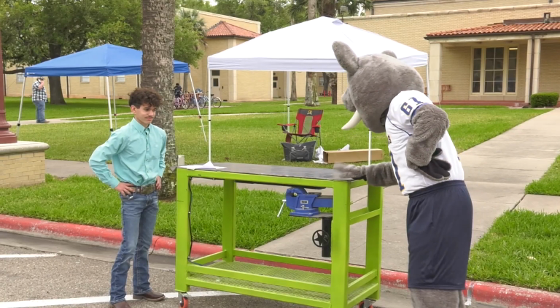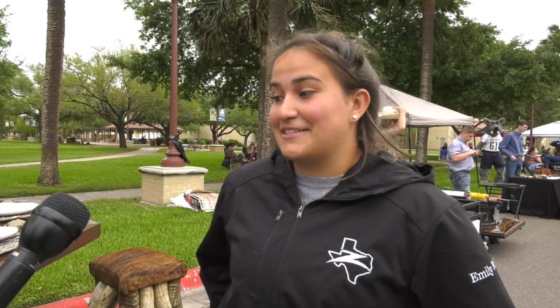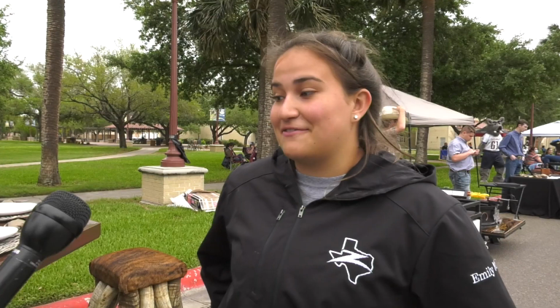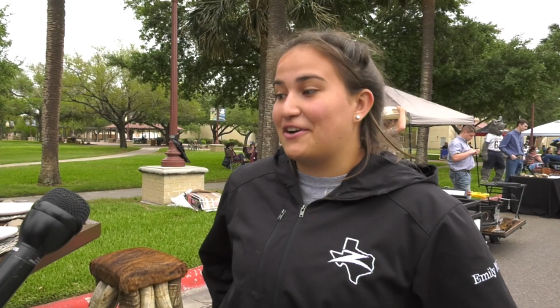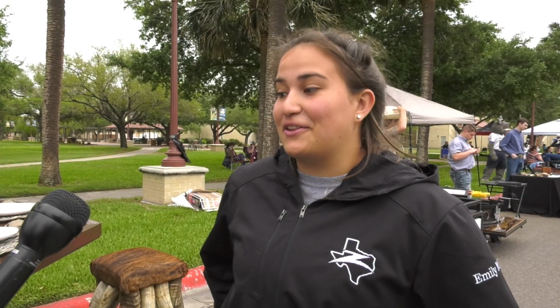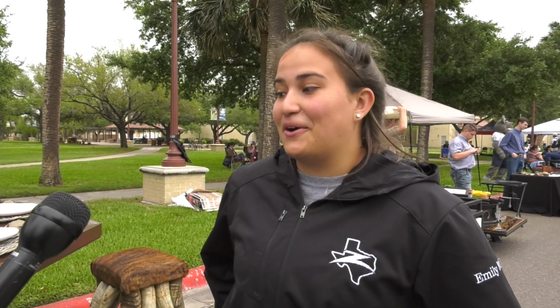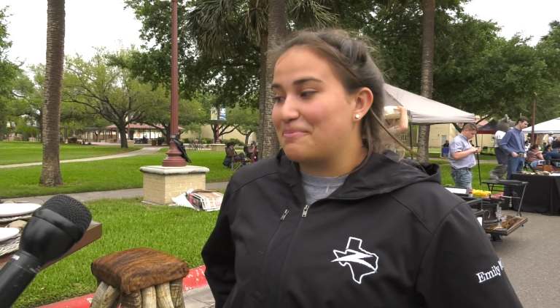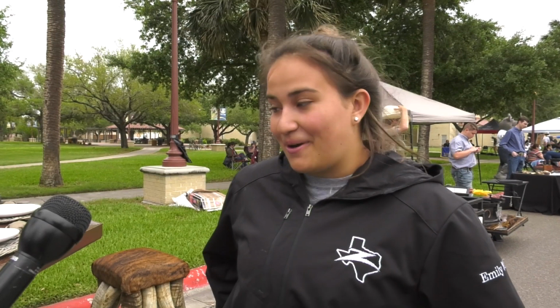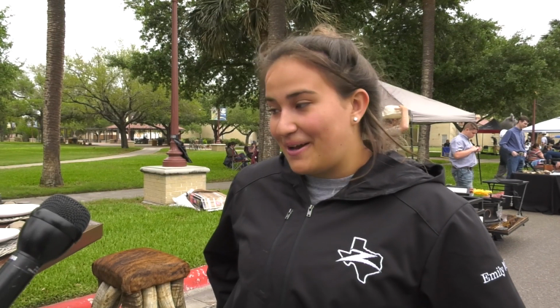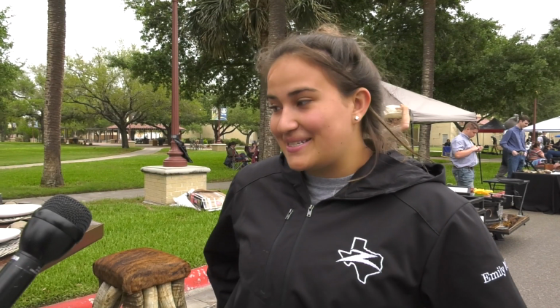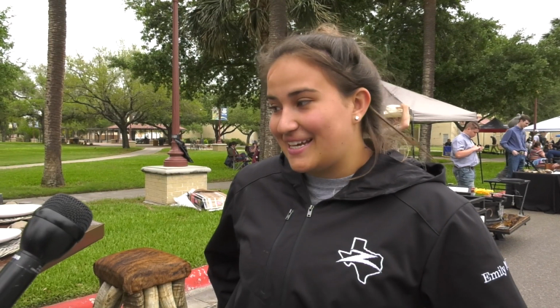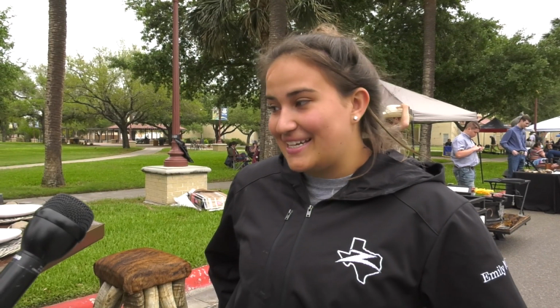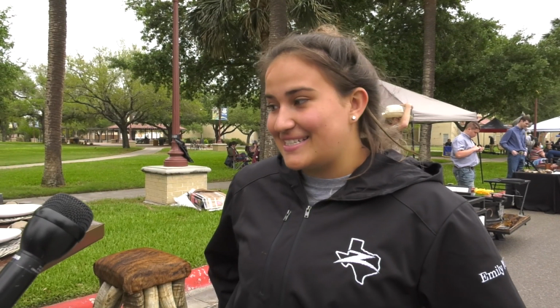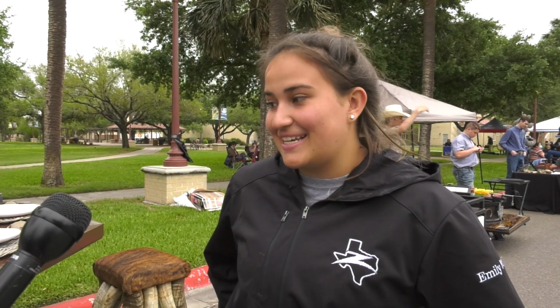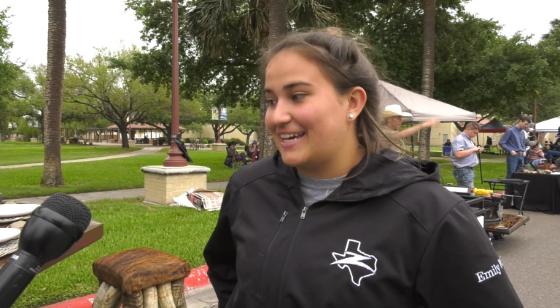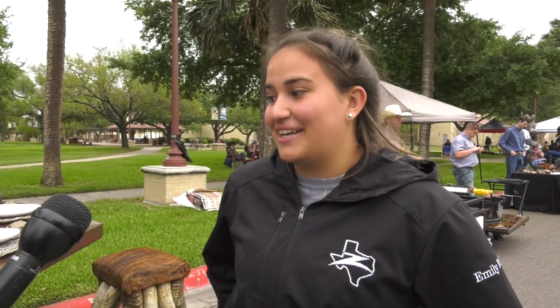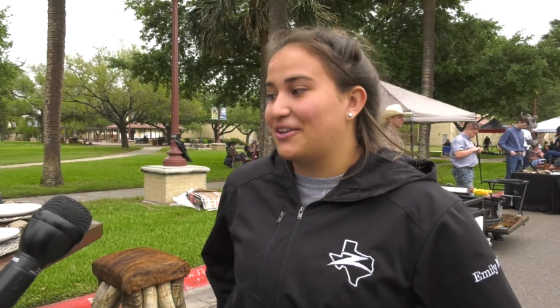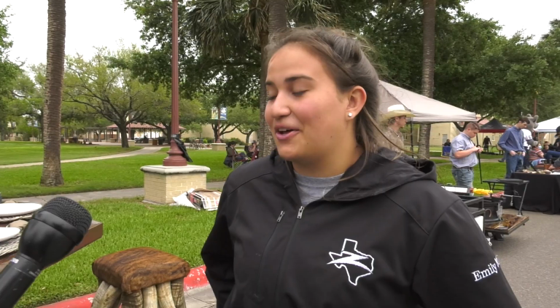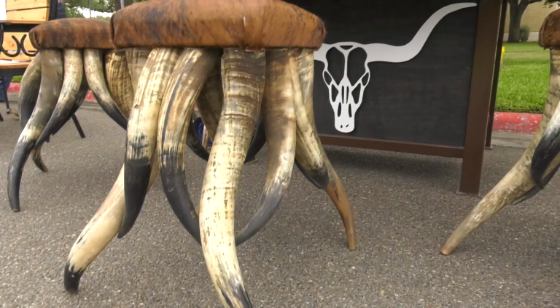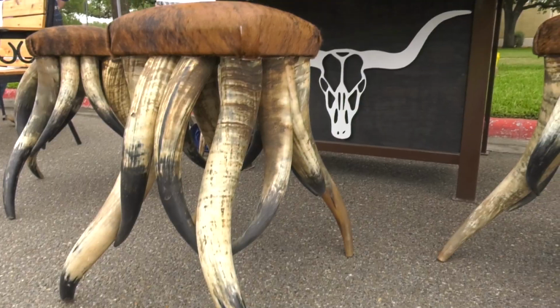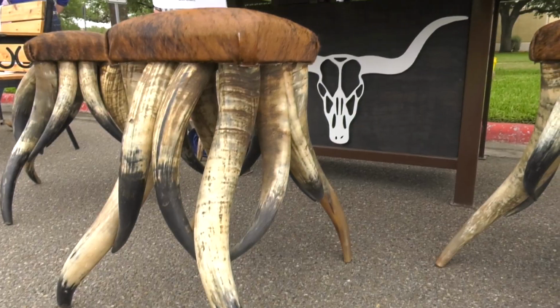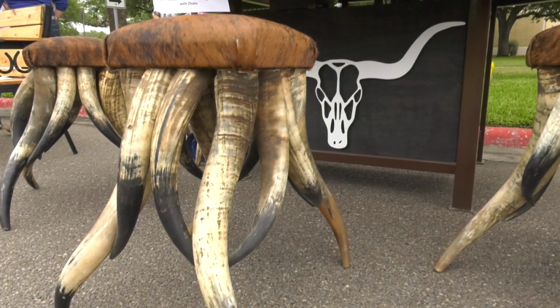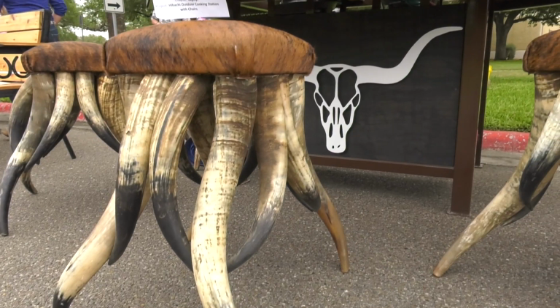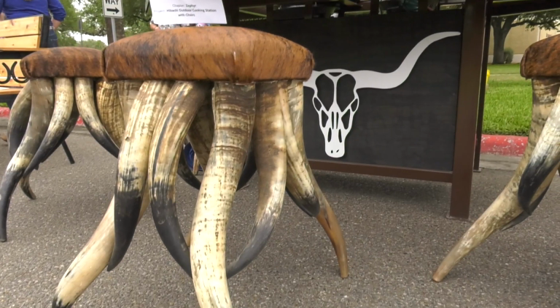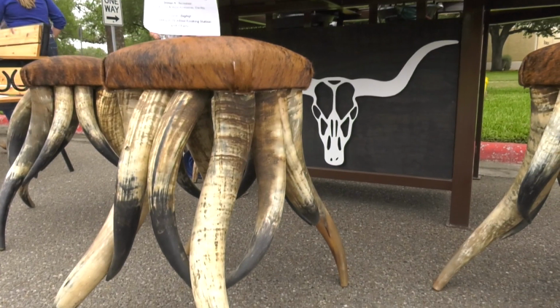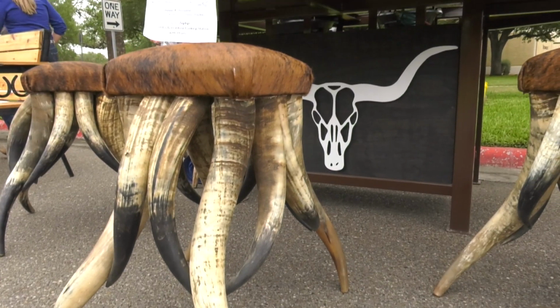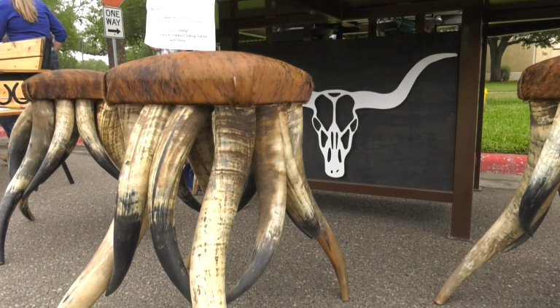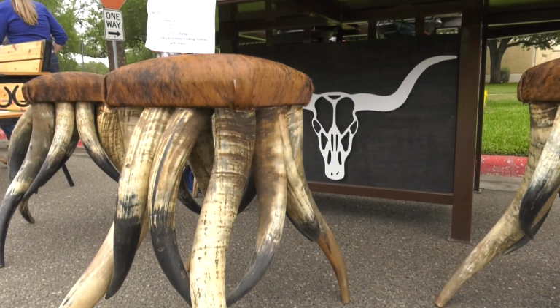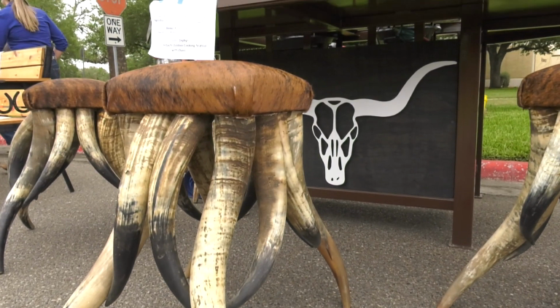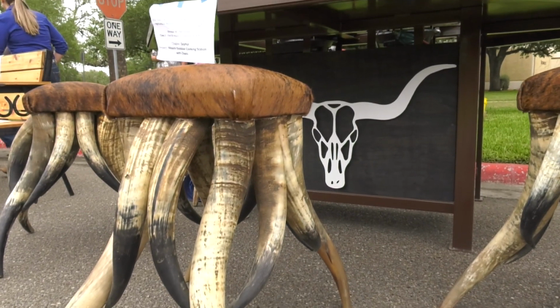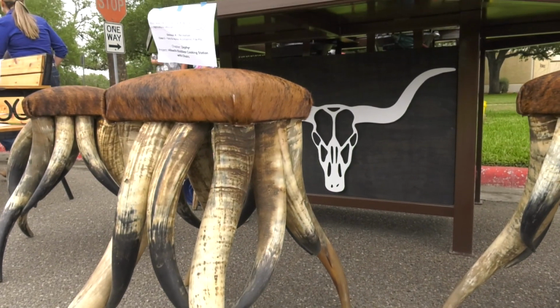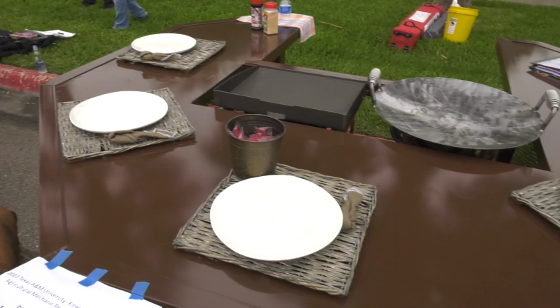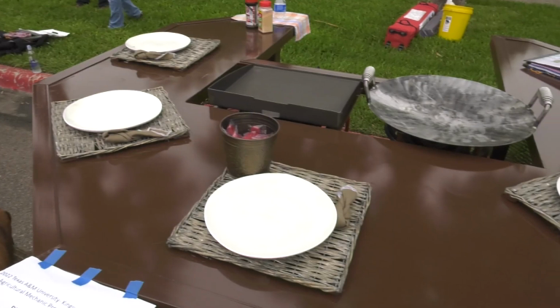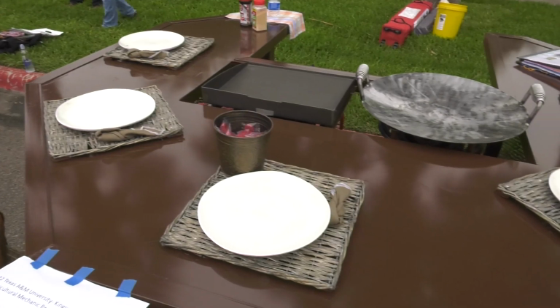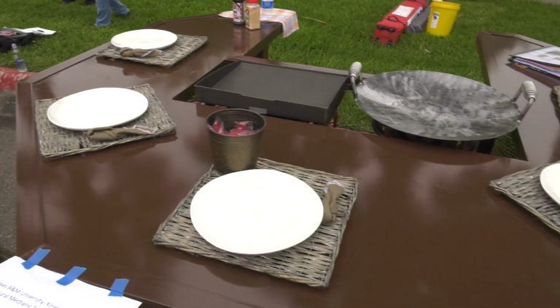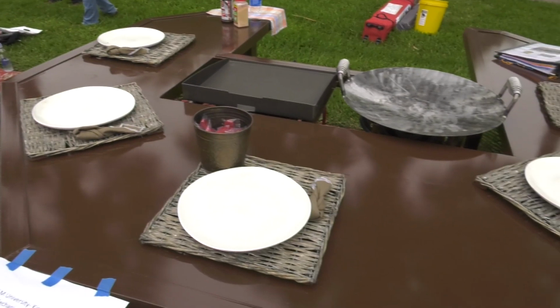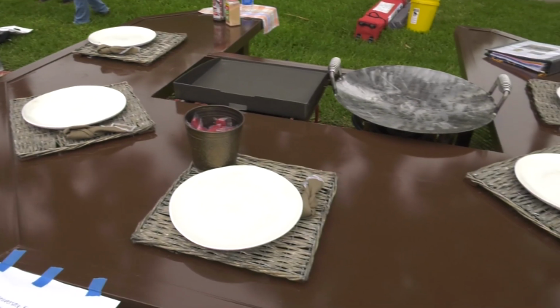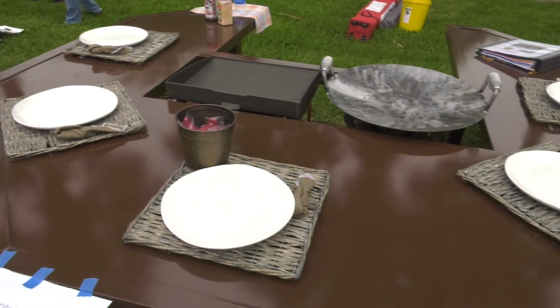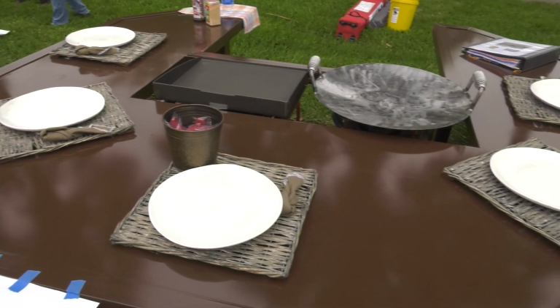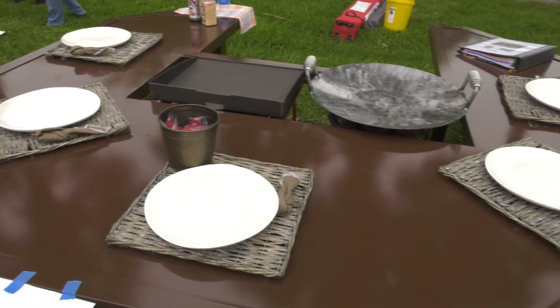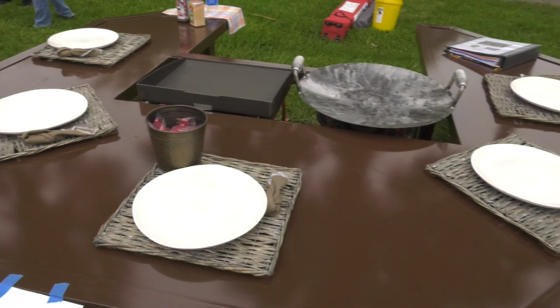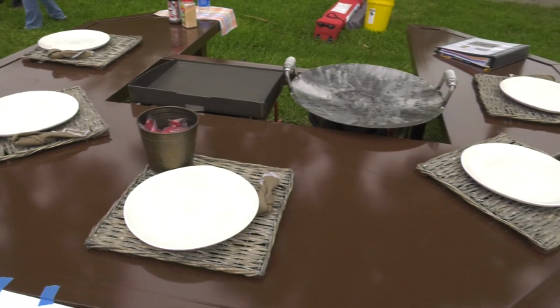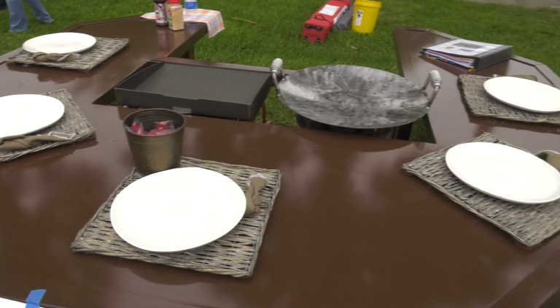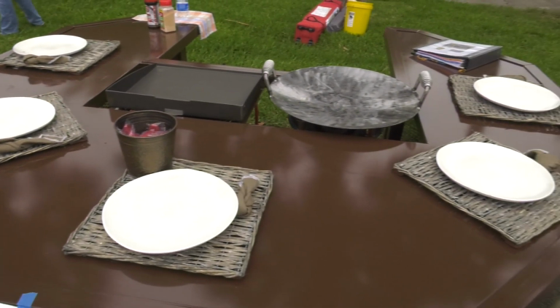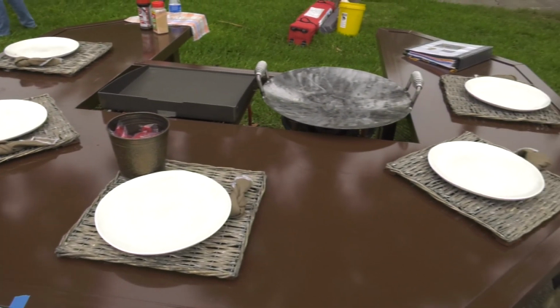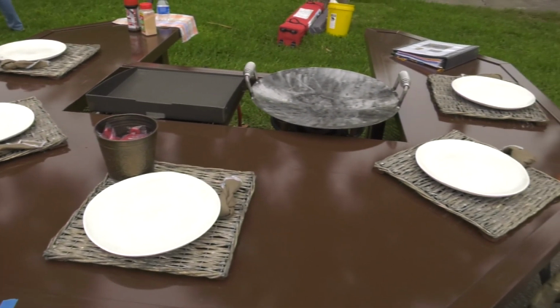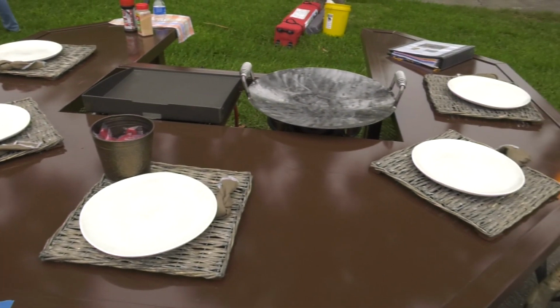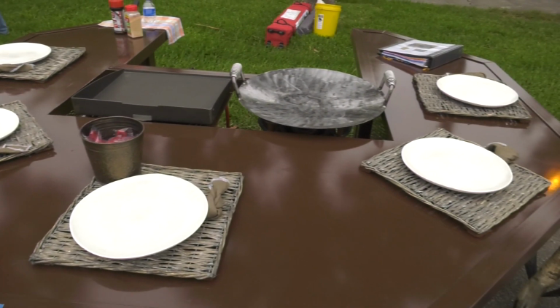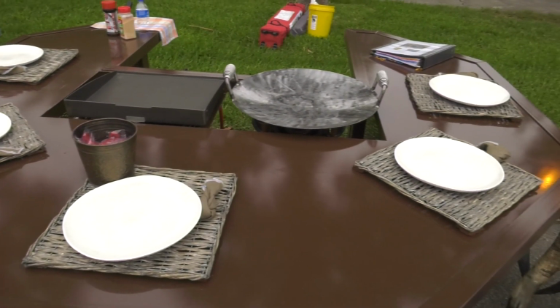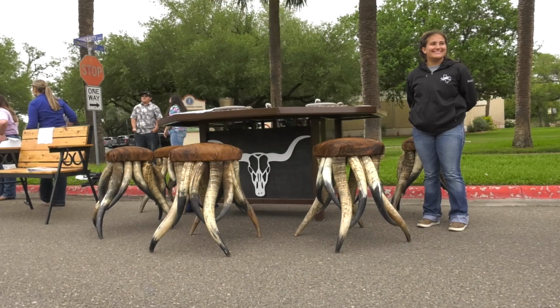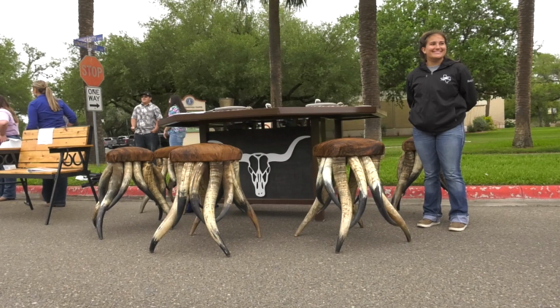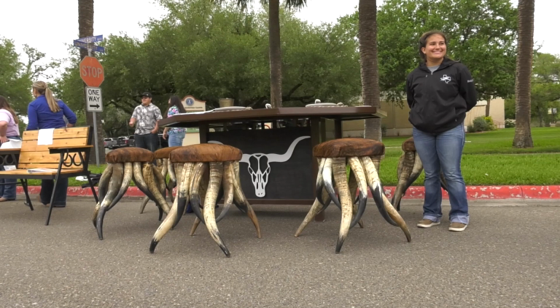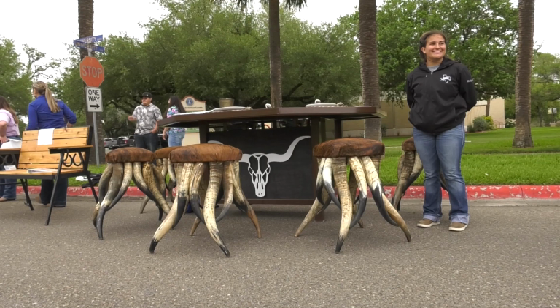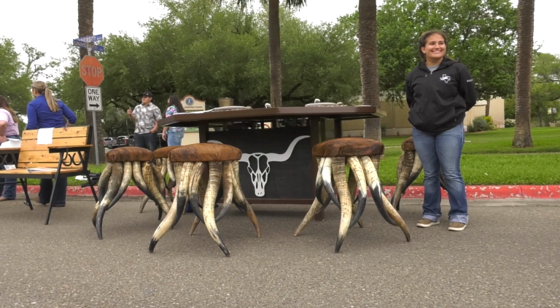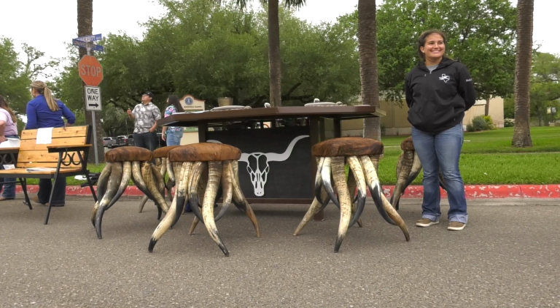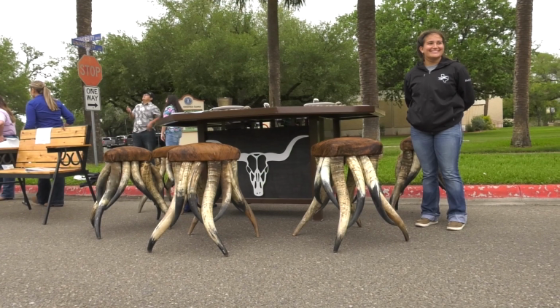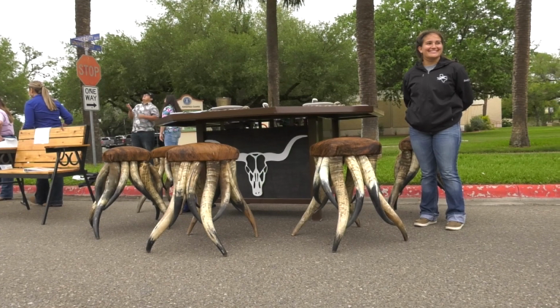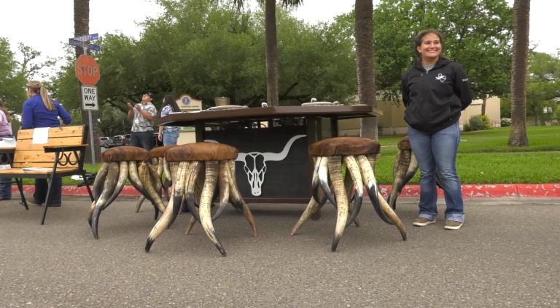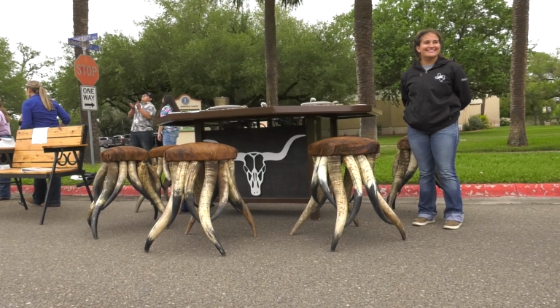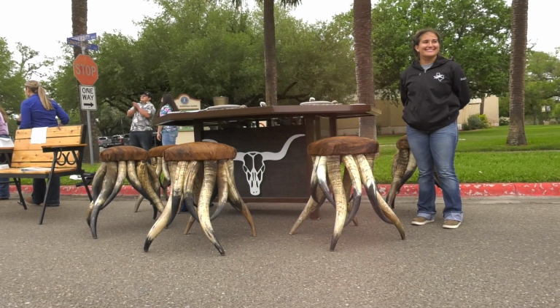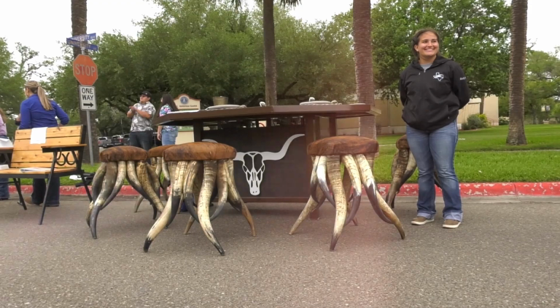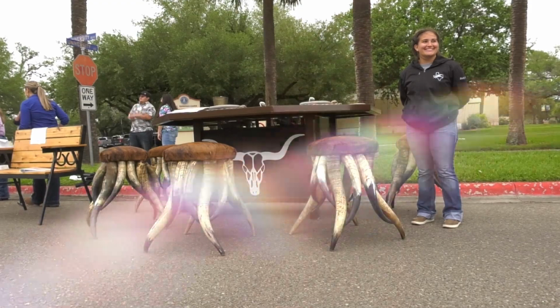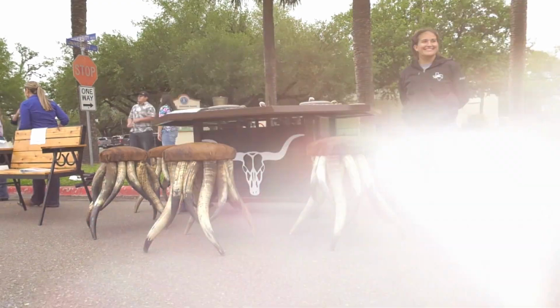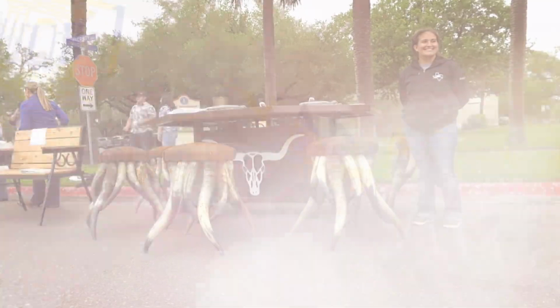It's a very long process and a lot of hours and hard work, so to see the finished project and be able to show it here is very nice.